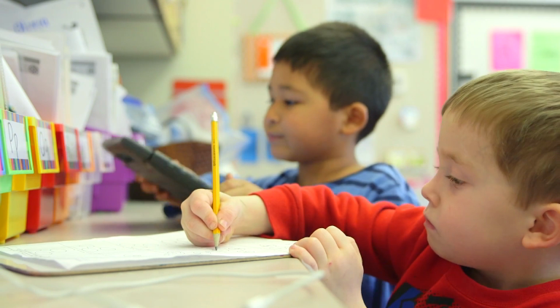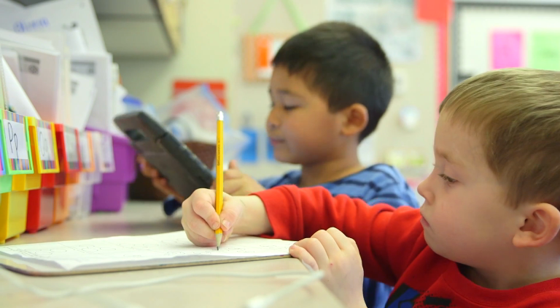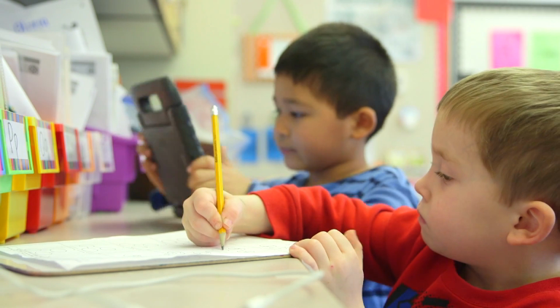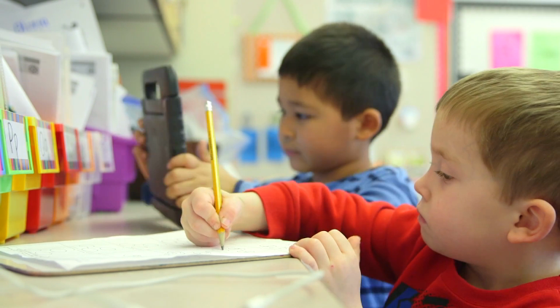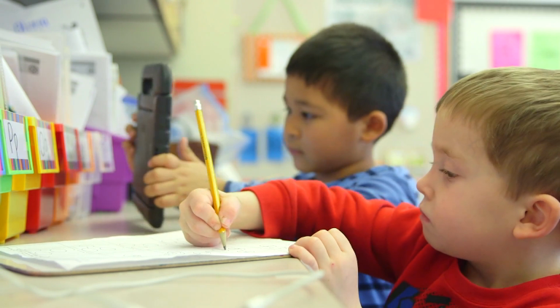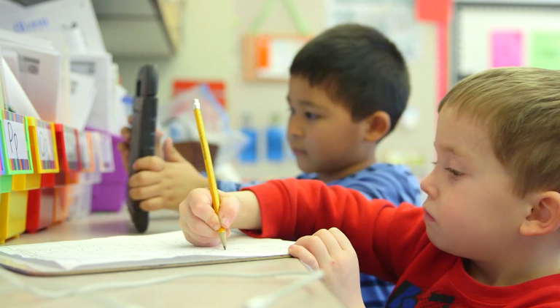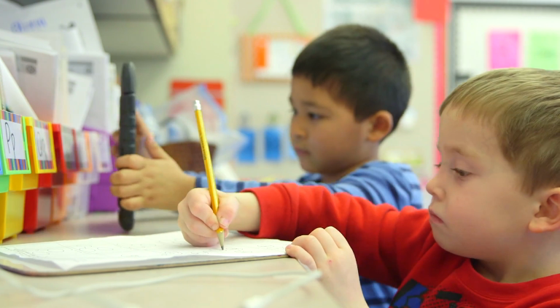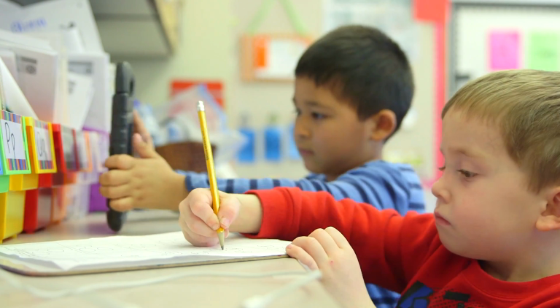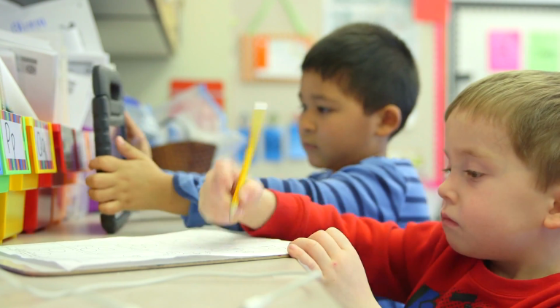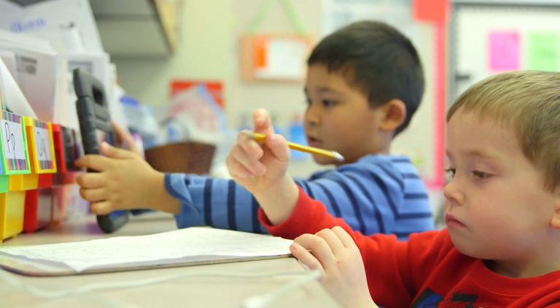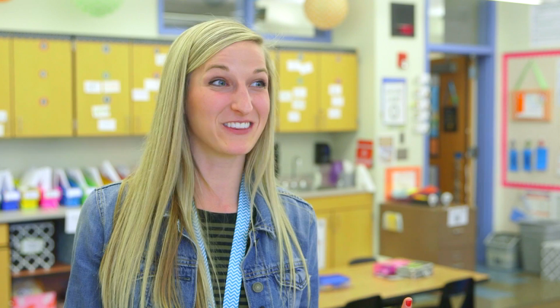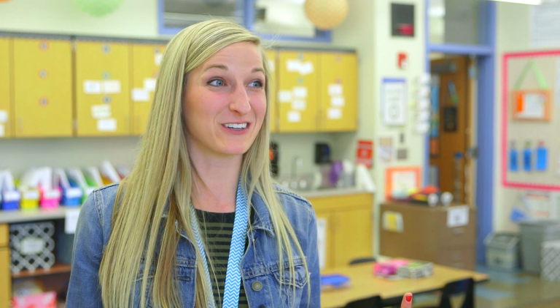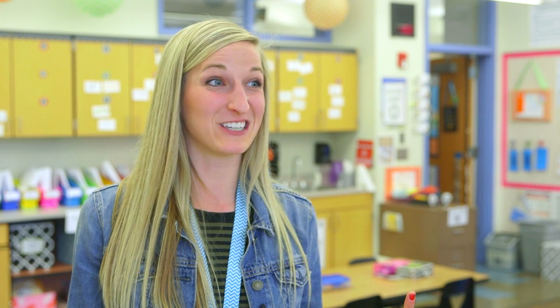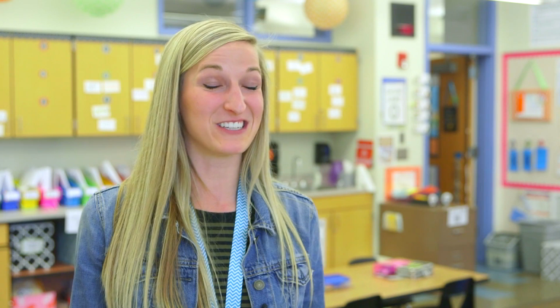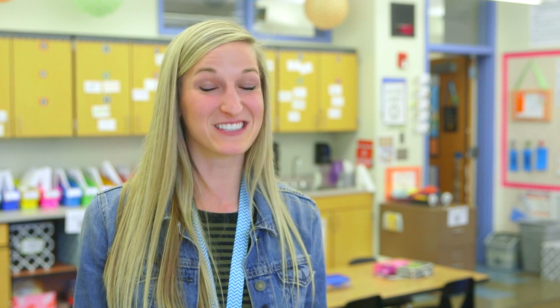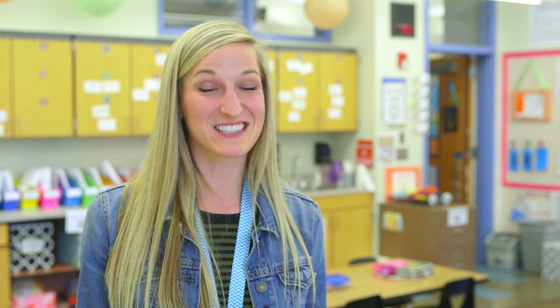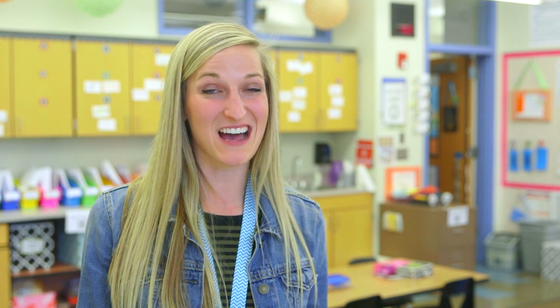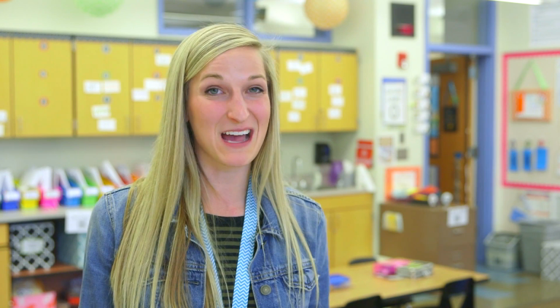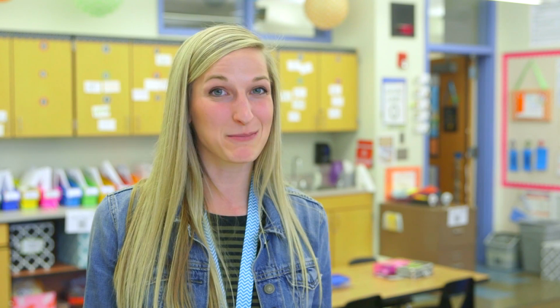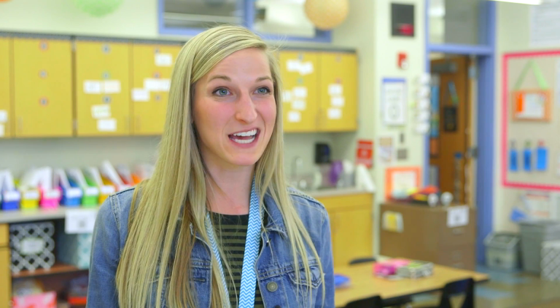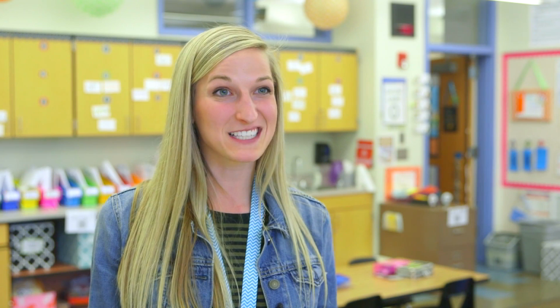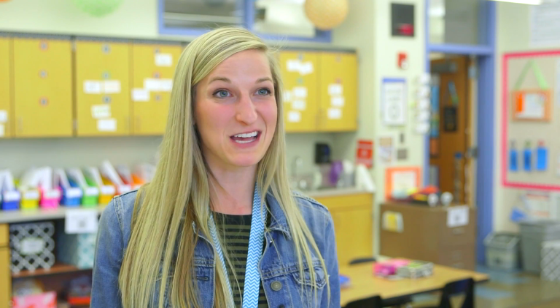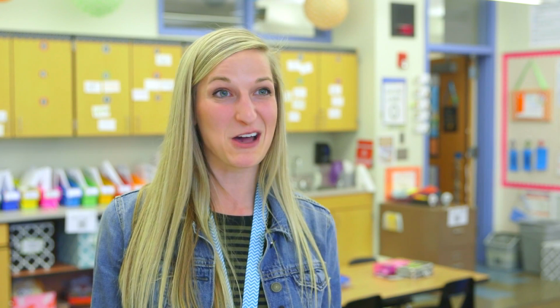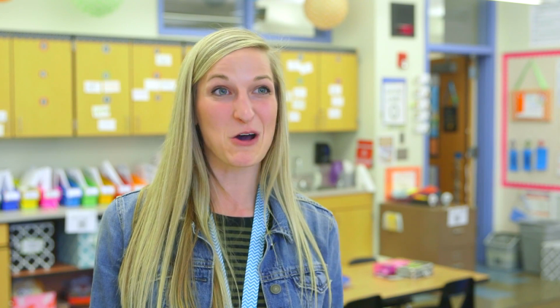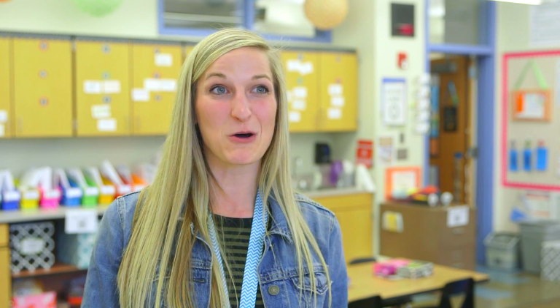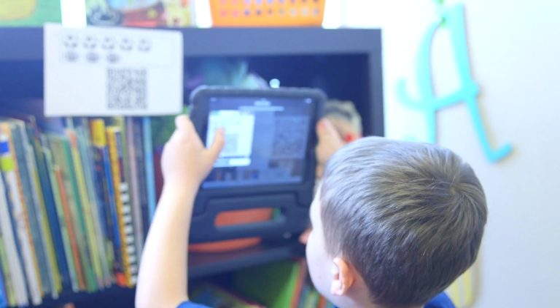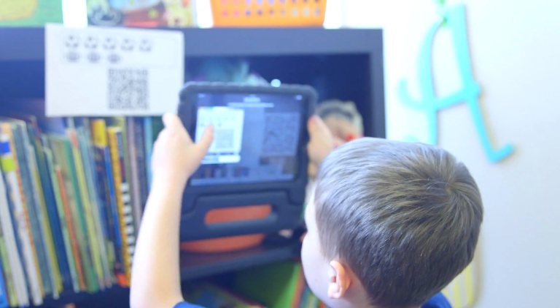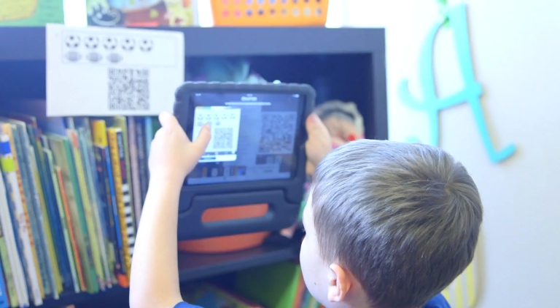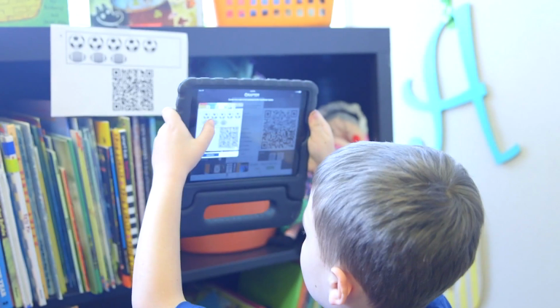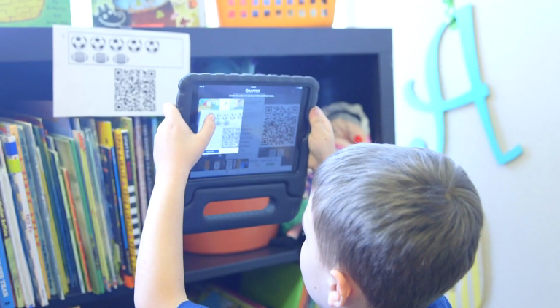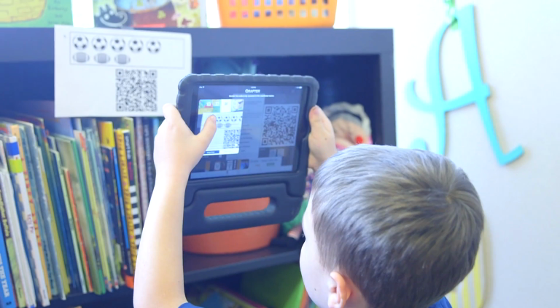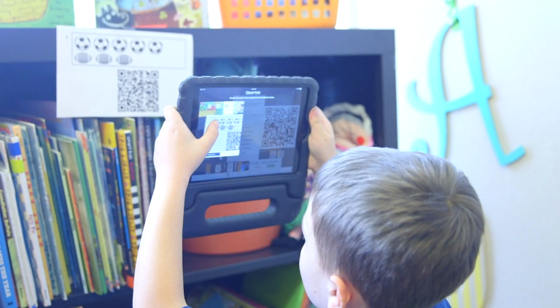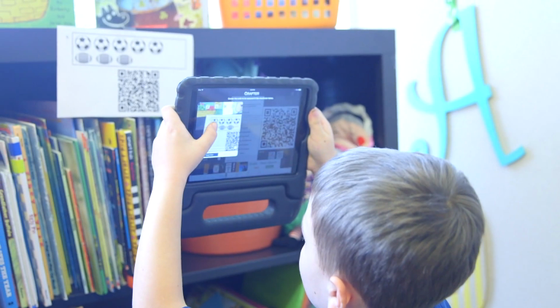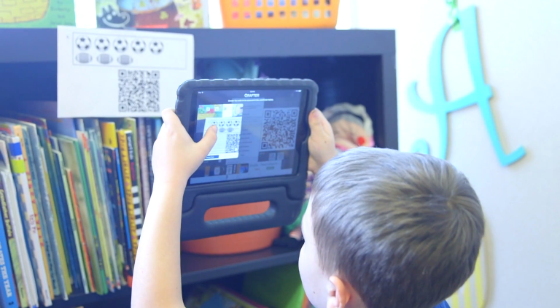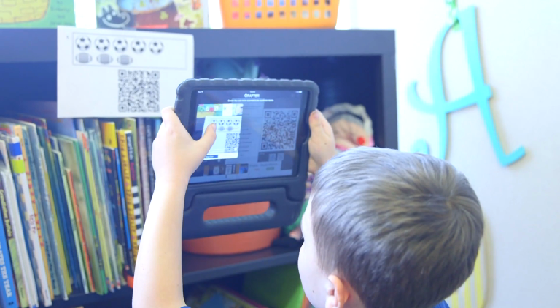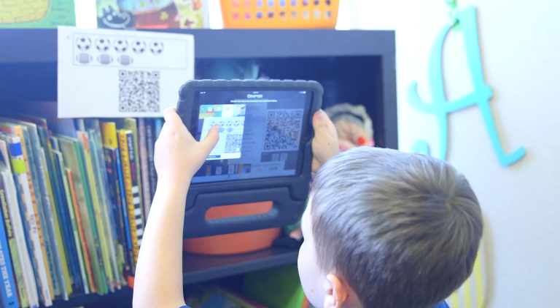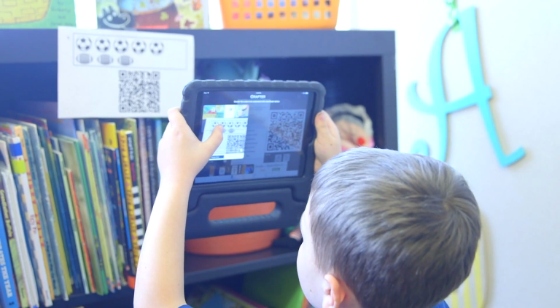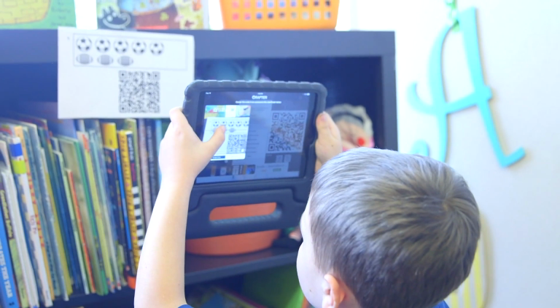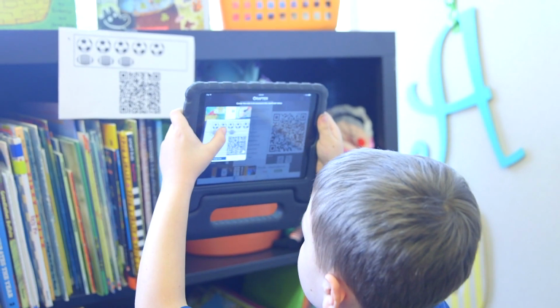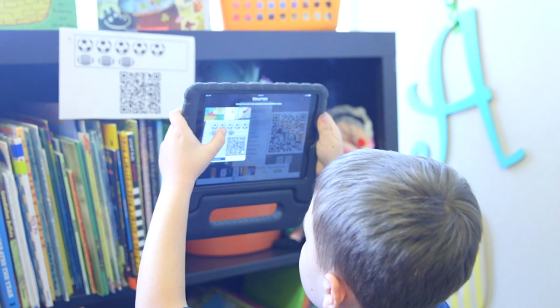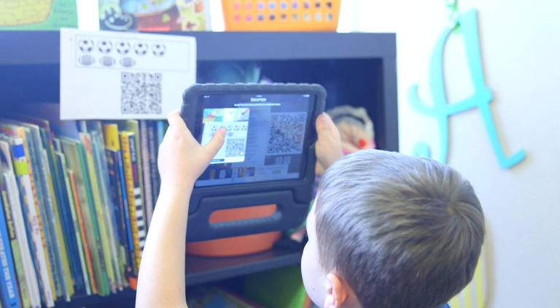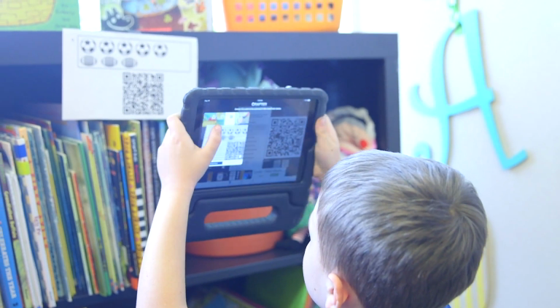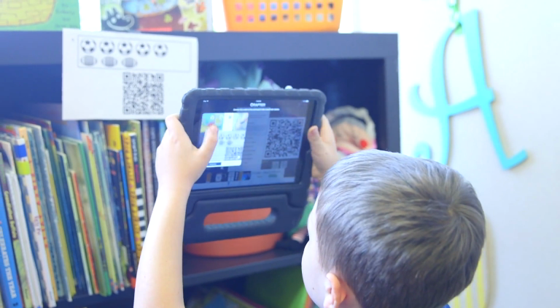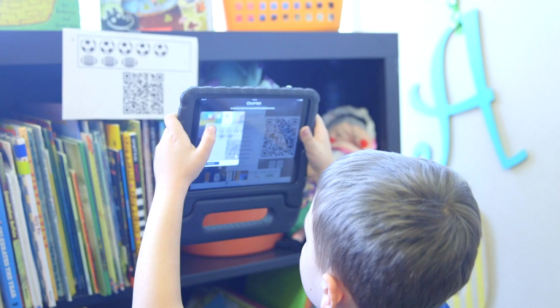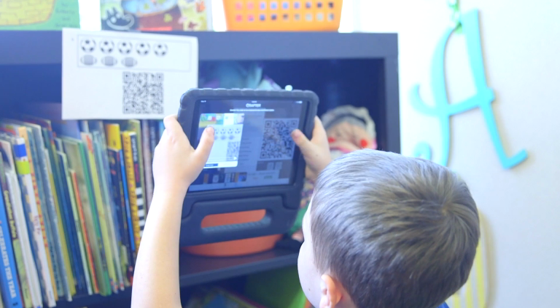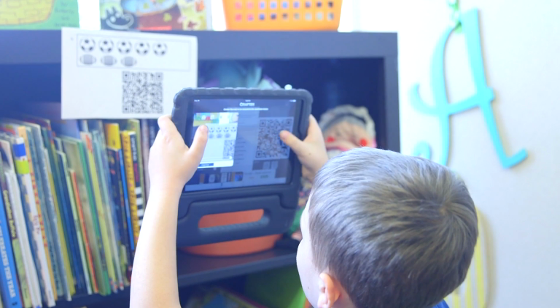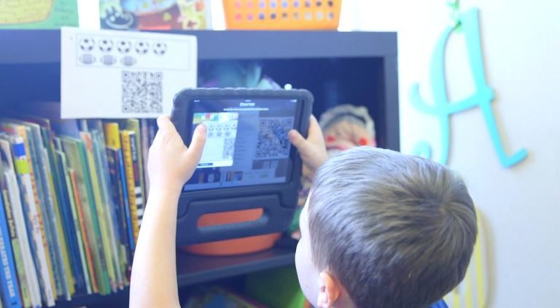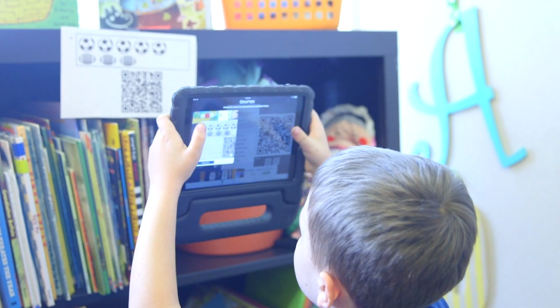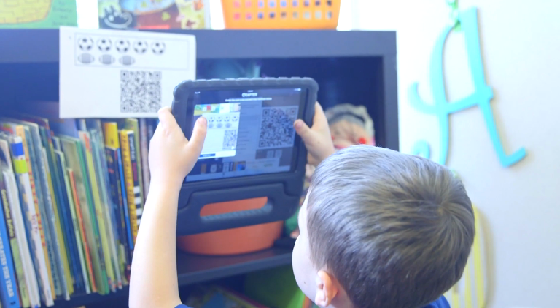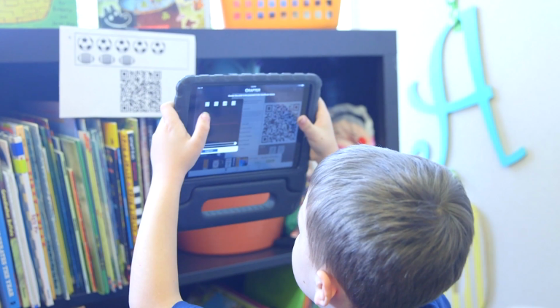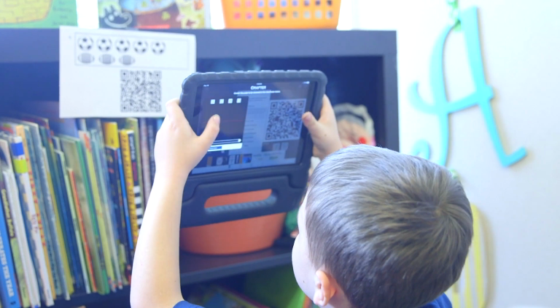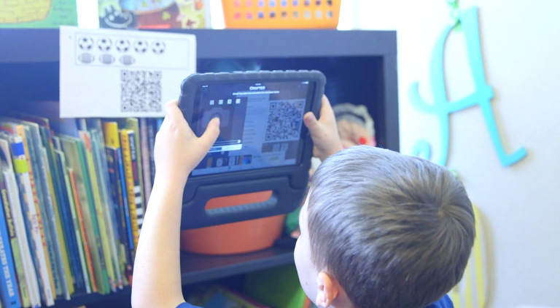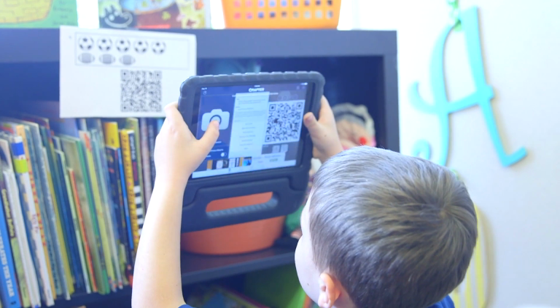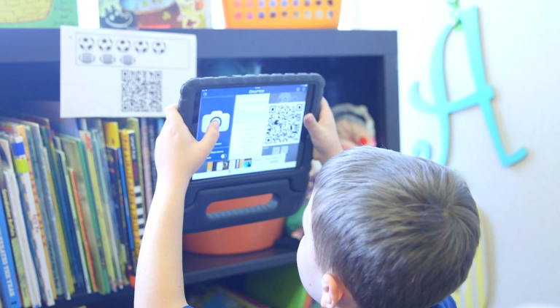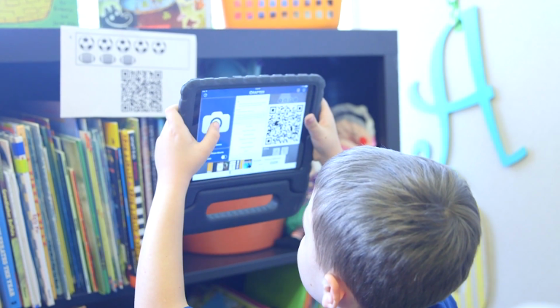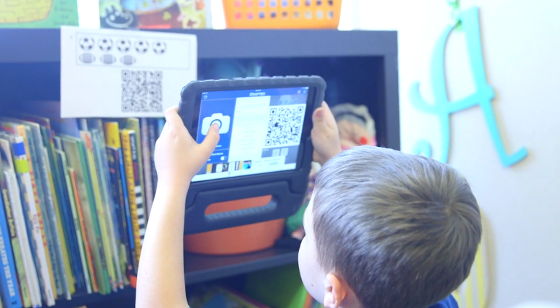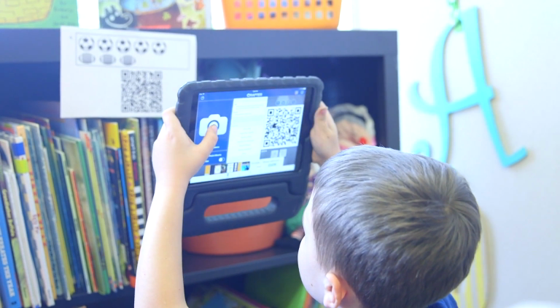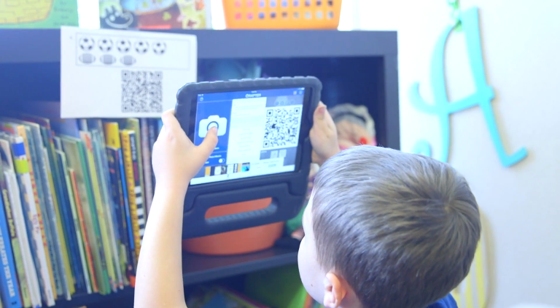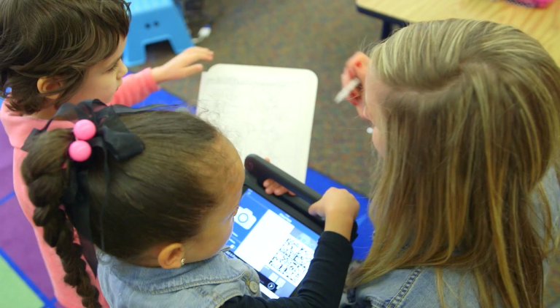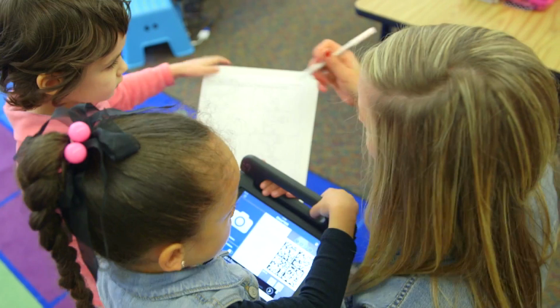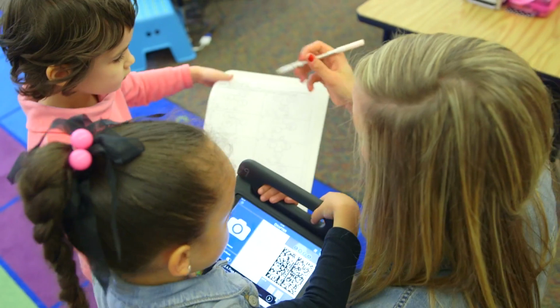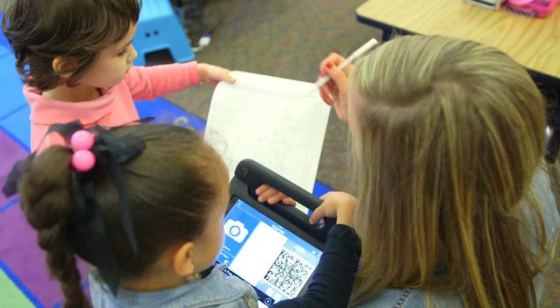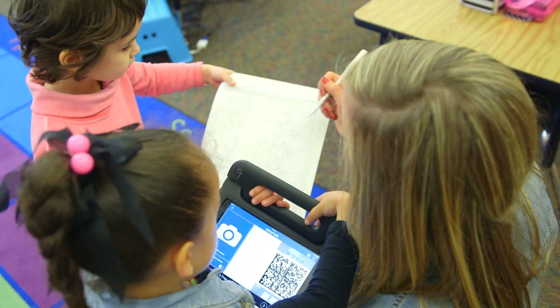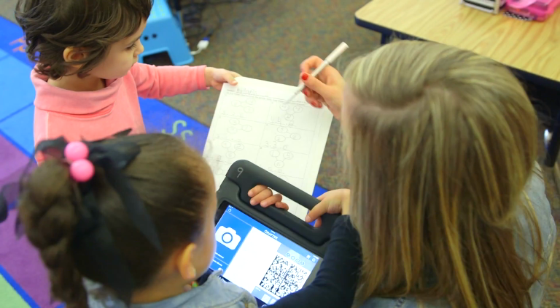They're kindergarteners. They're used to iPads at home and everywhere else, so why not bring it into the school?